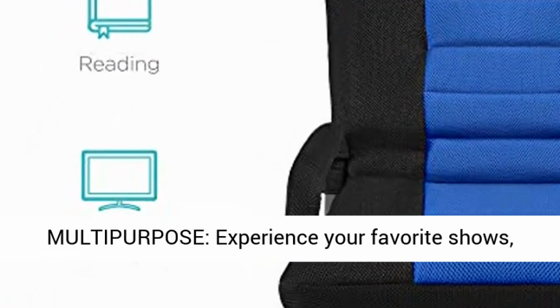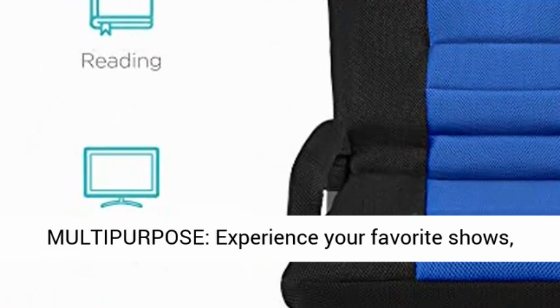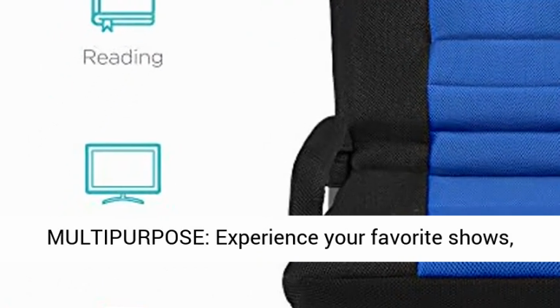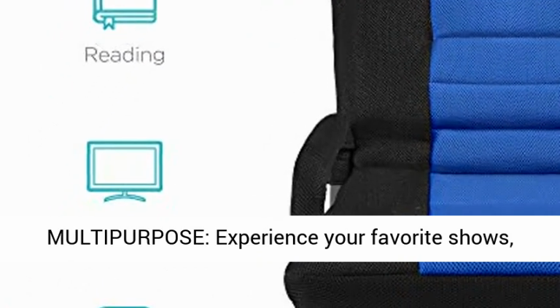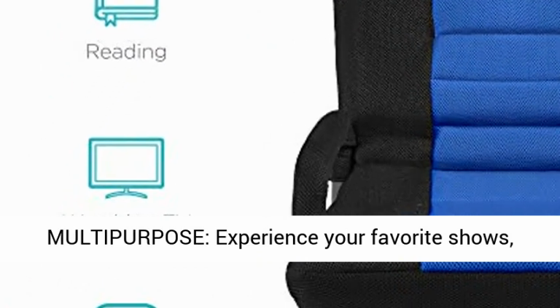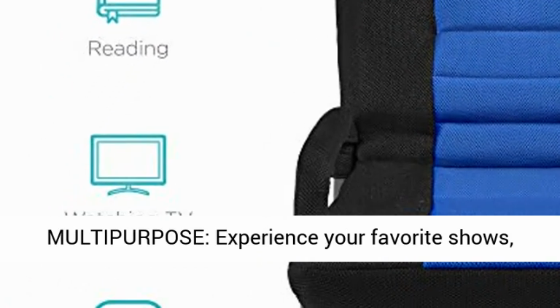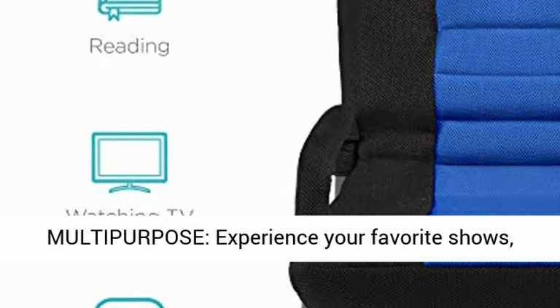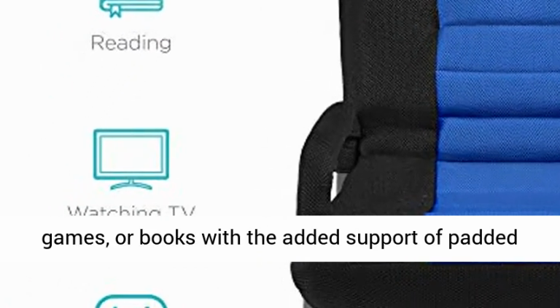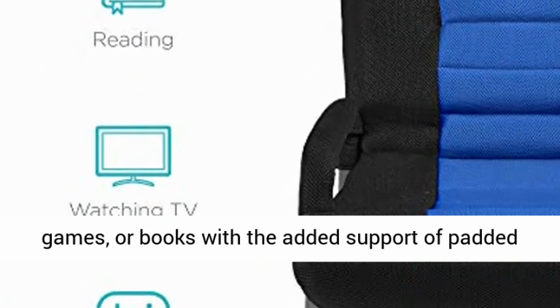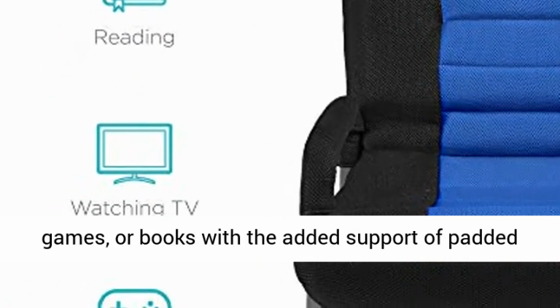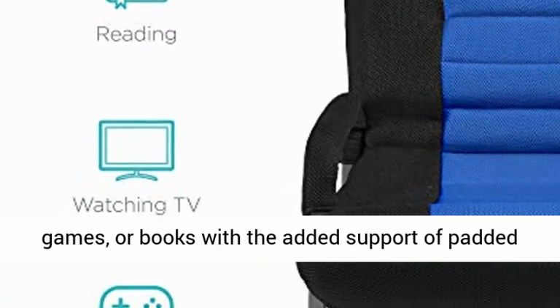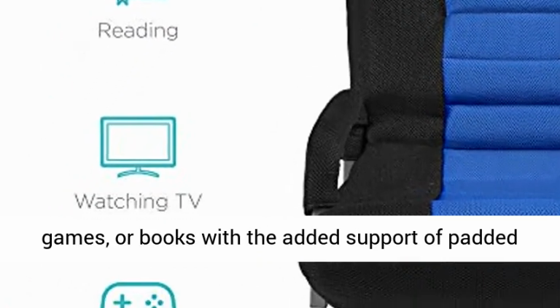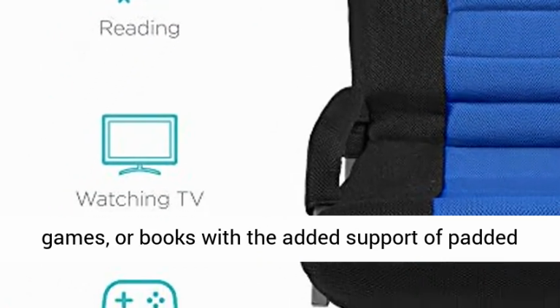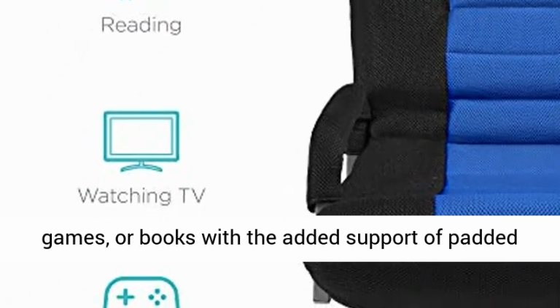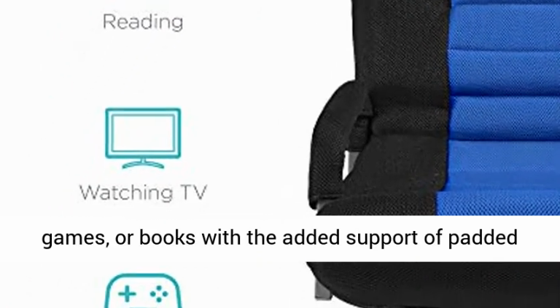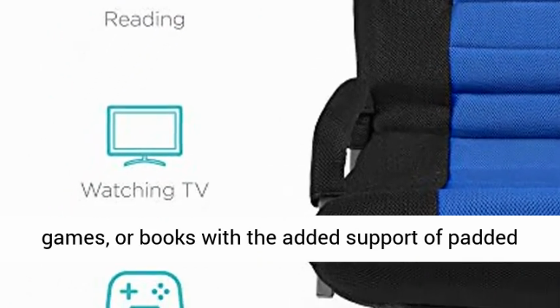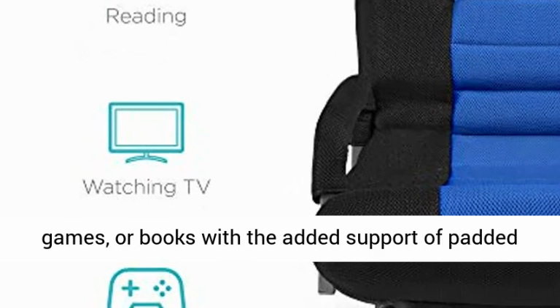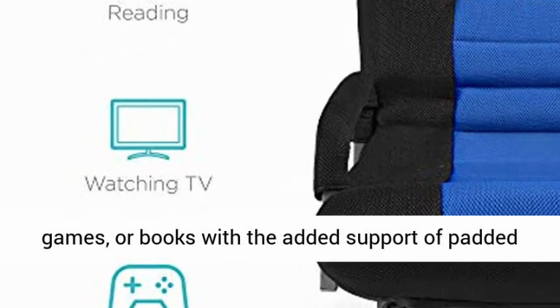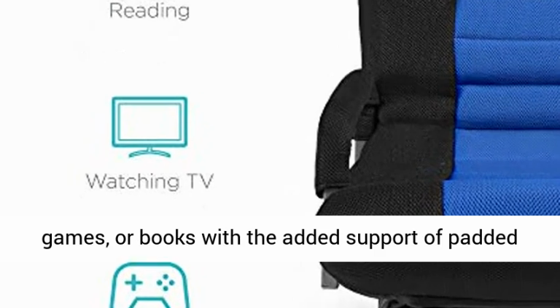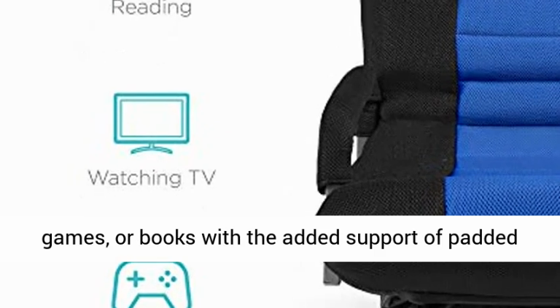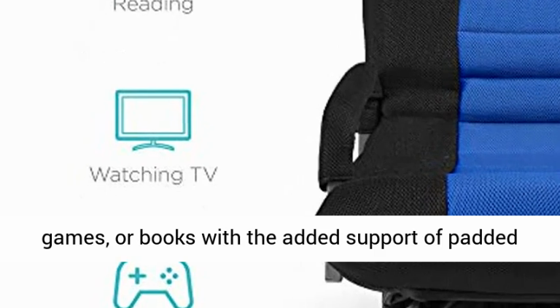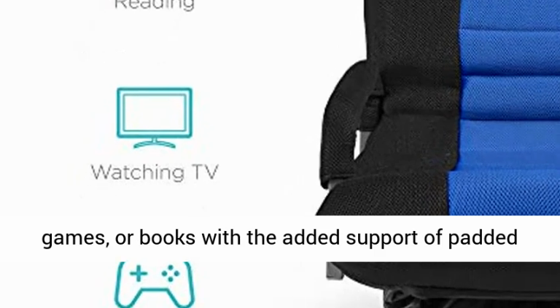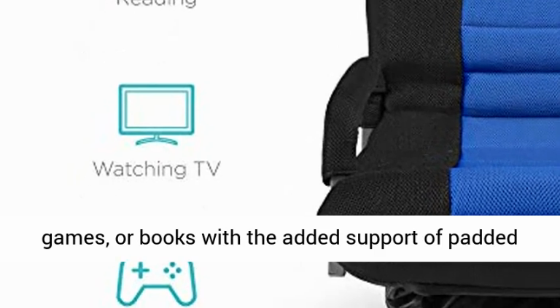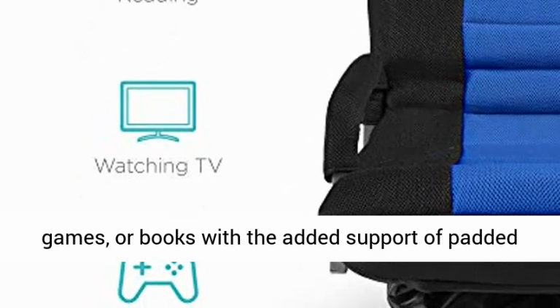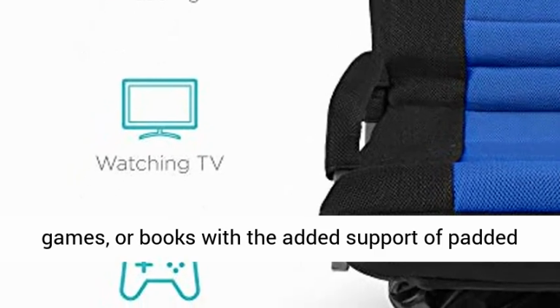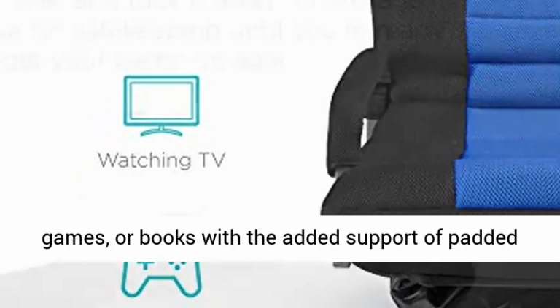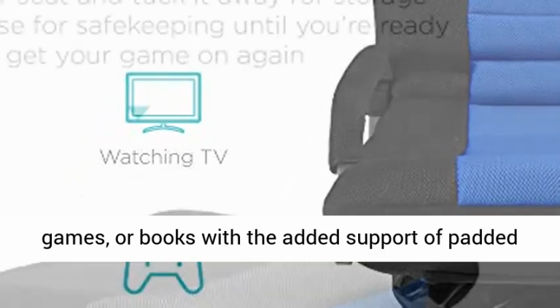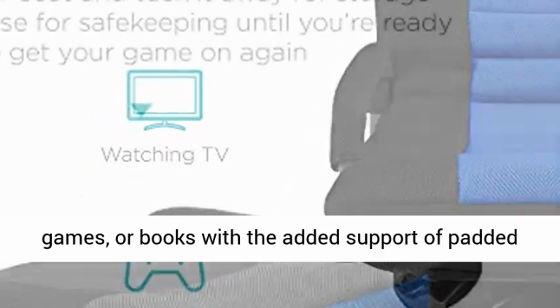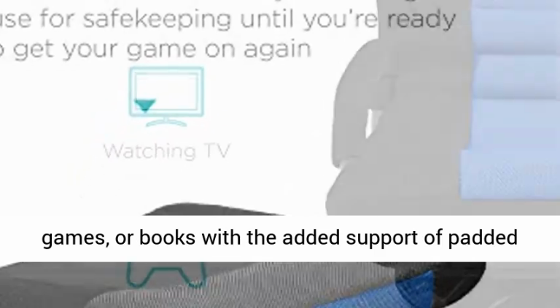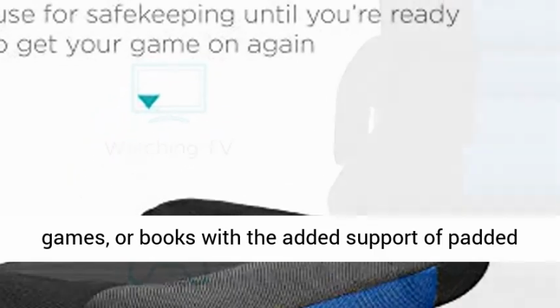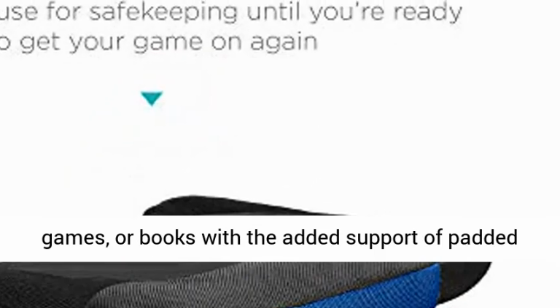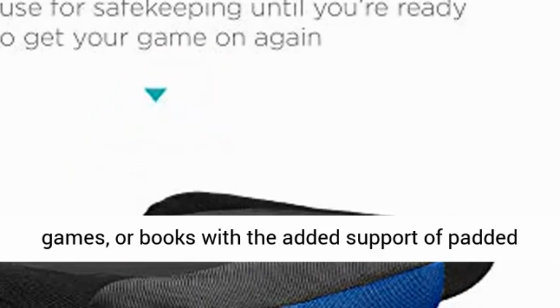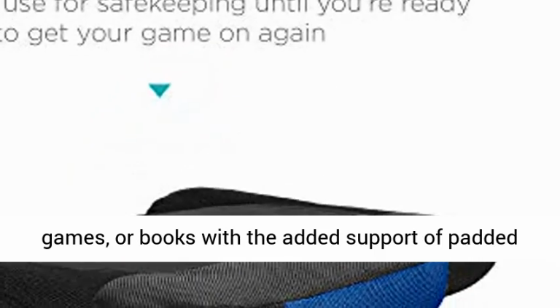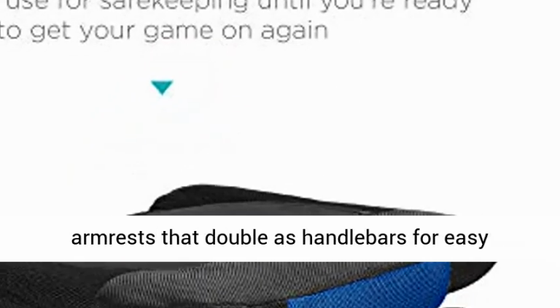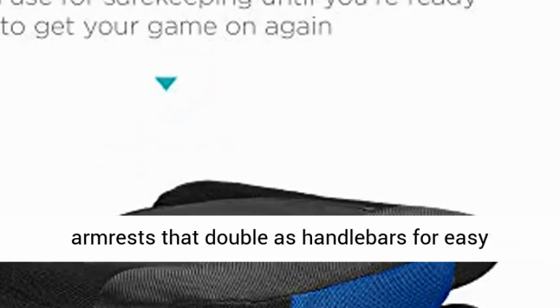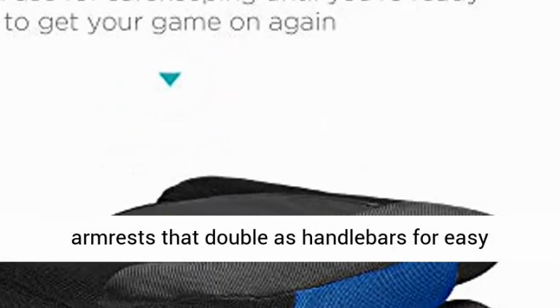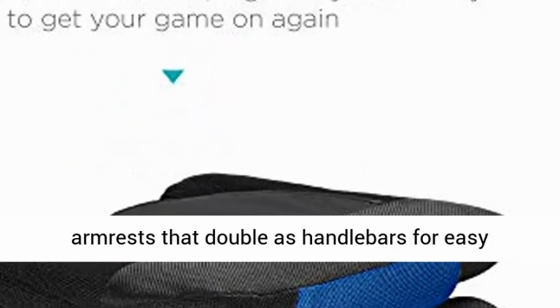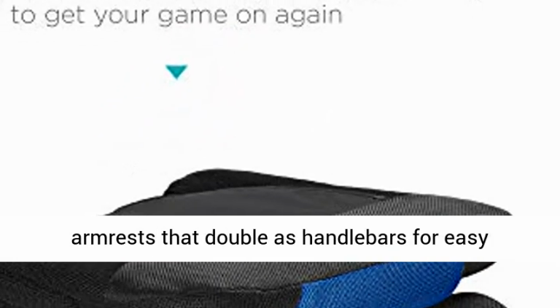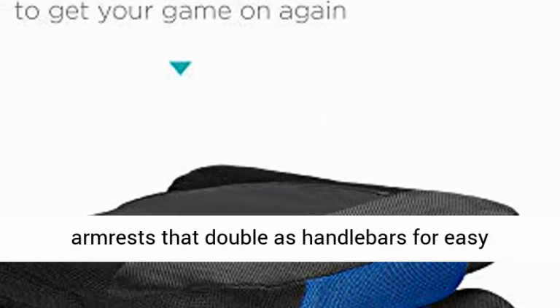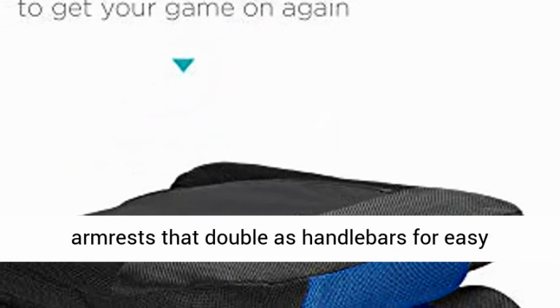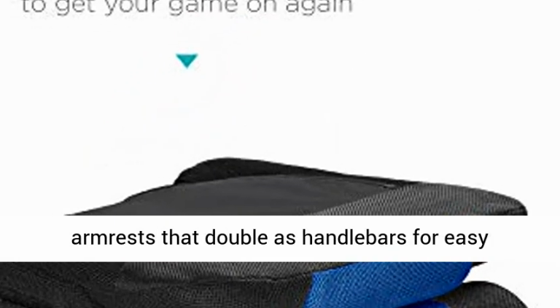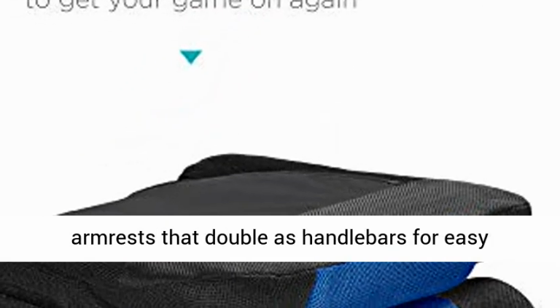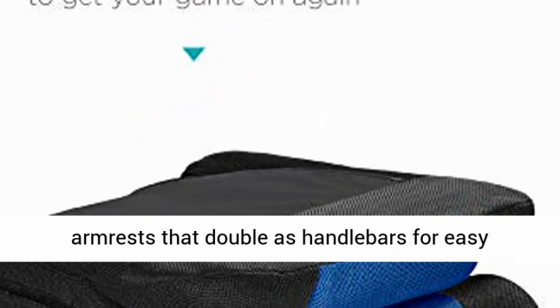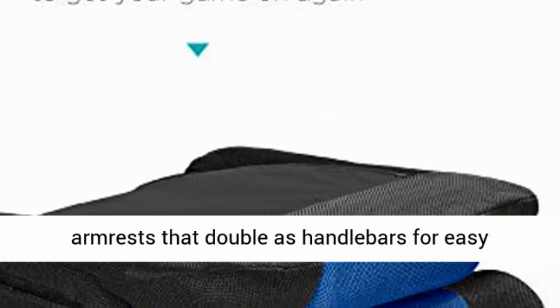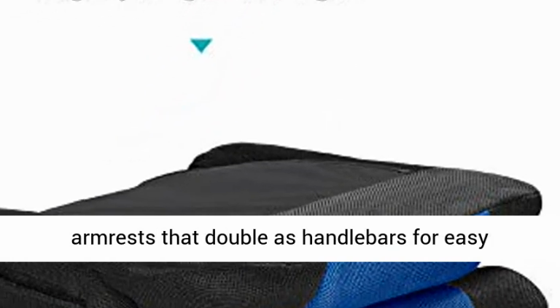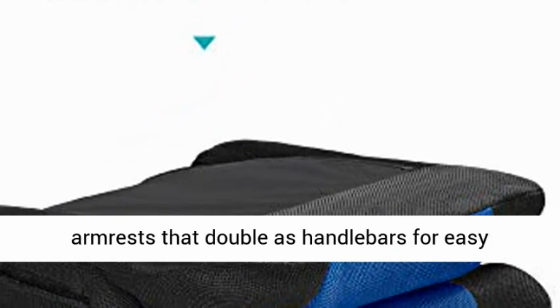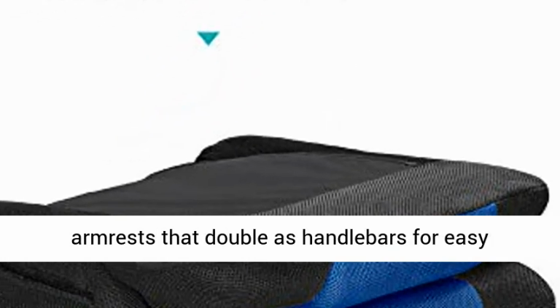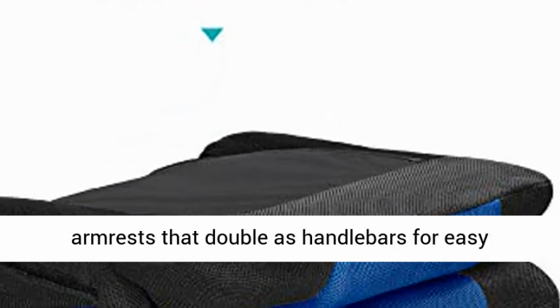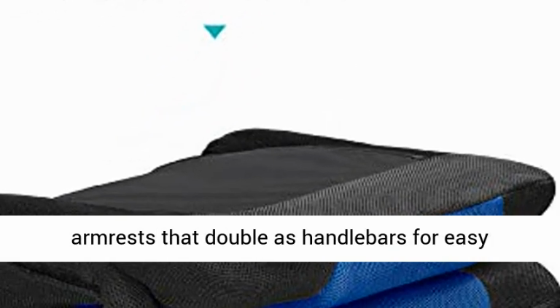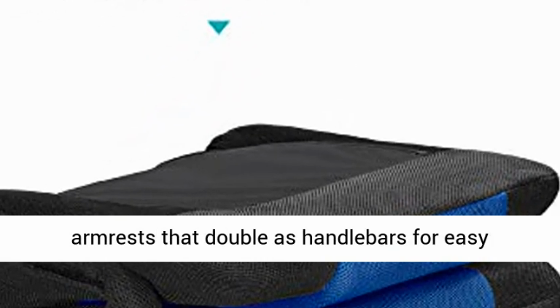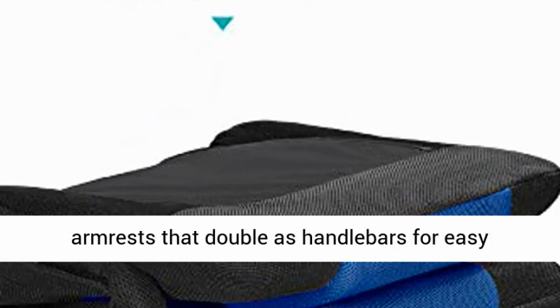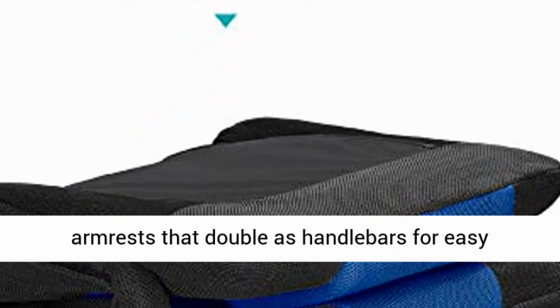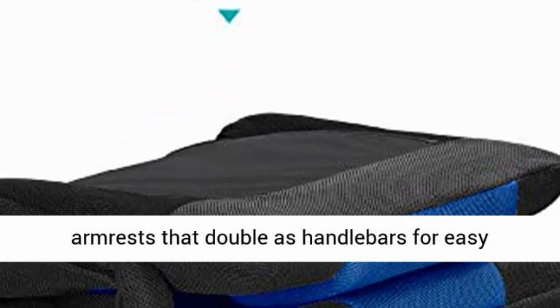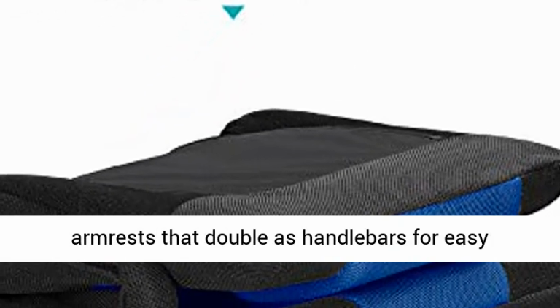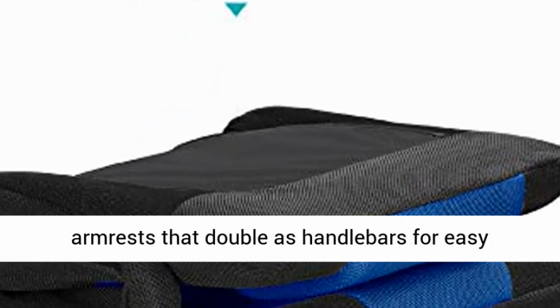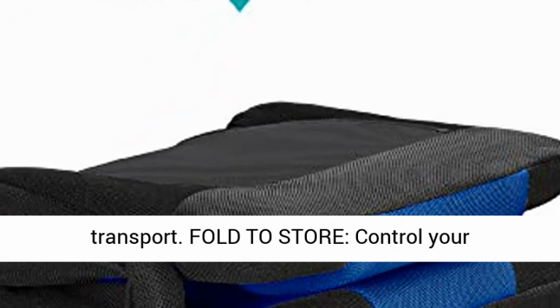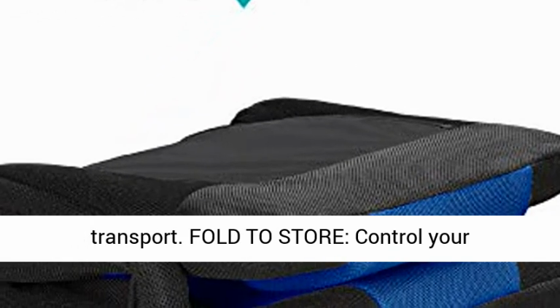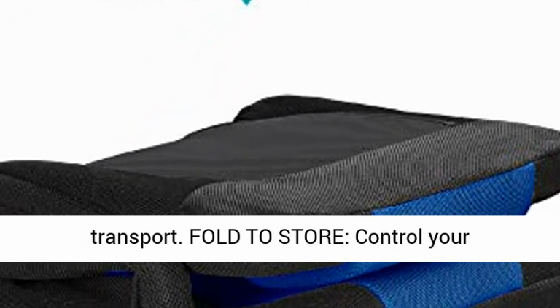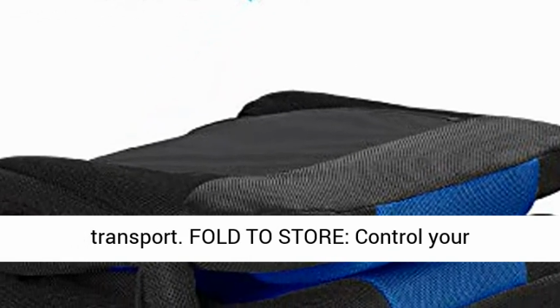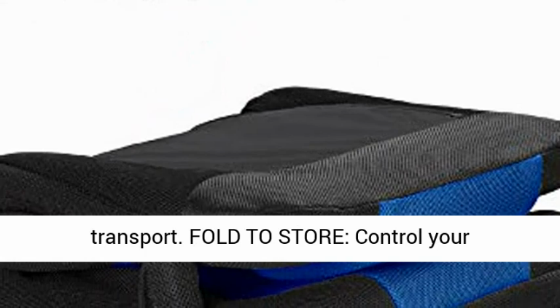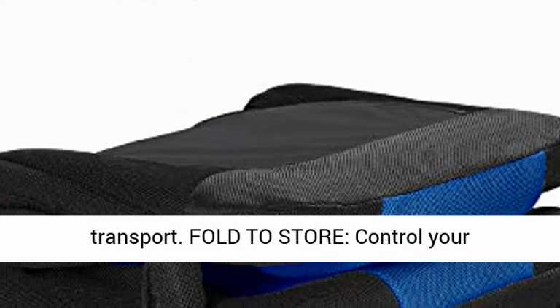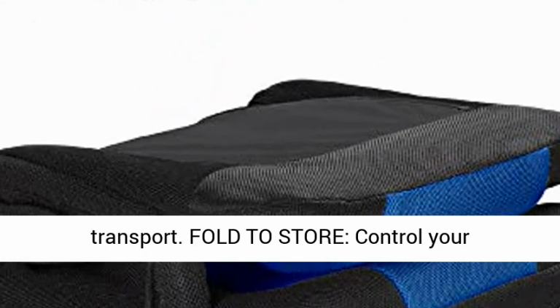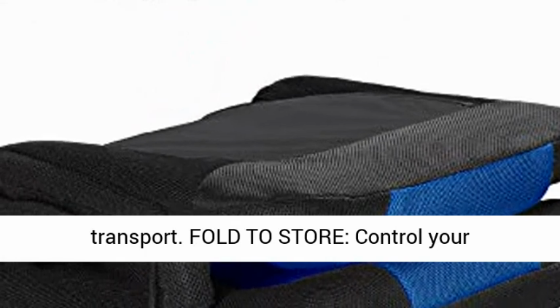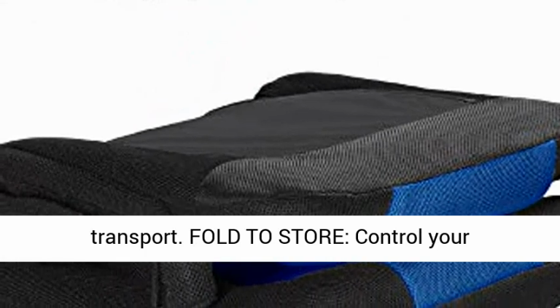Multi-purpose — experience your favorite shows, games, or books with the added support of padded armrests that double as handlebars for easy transport.